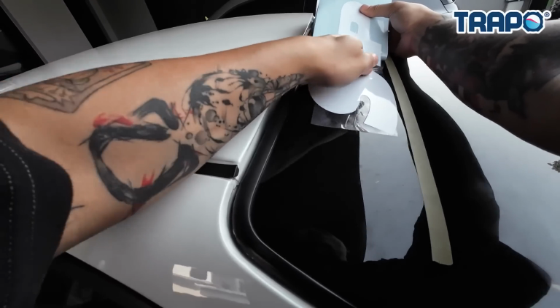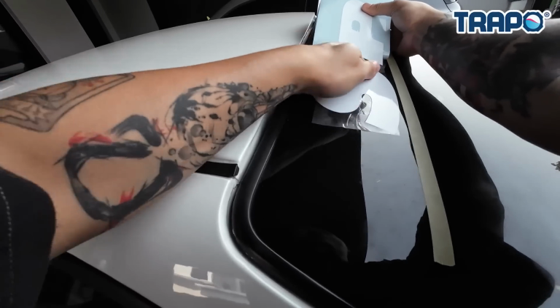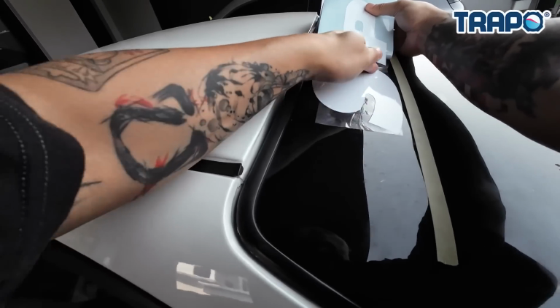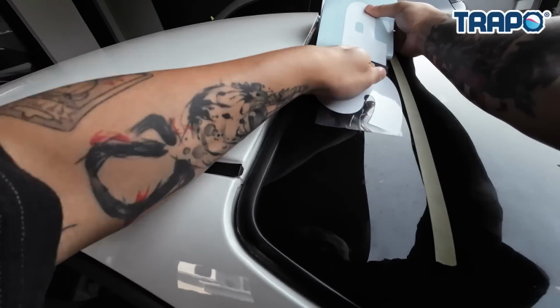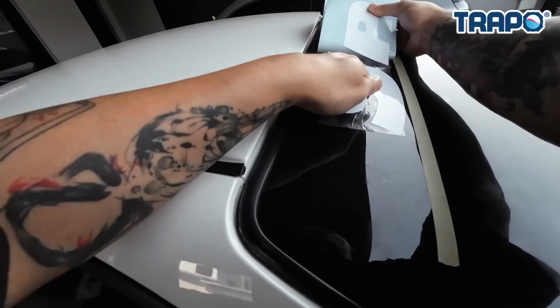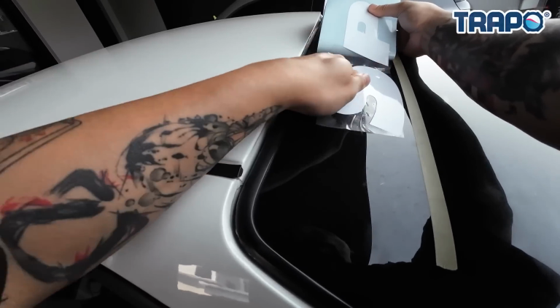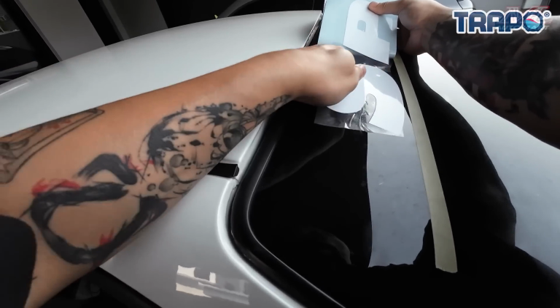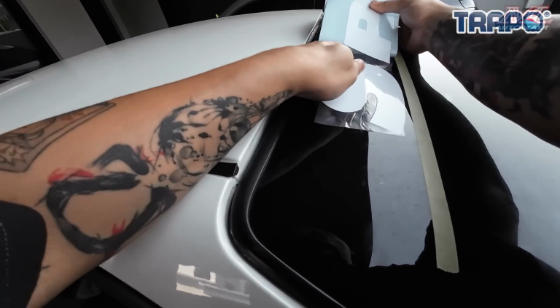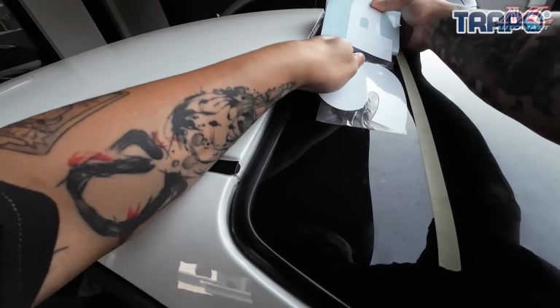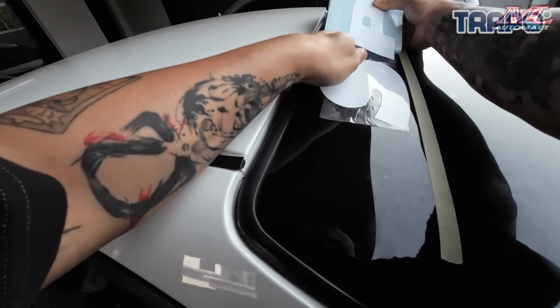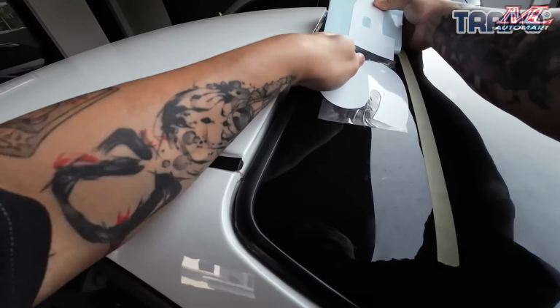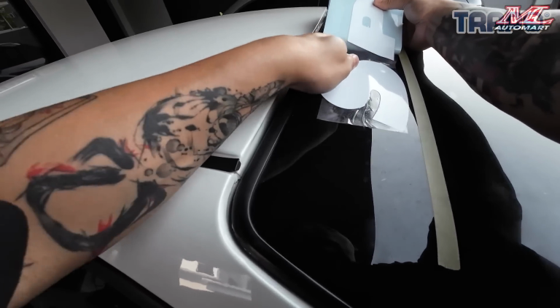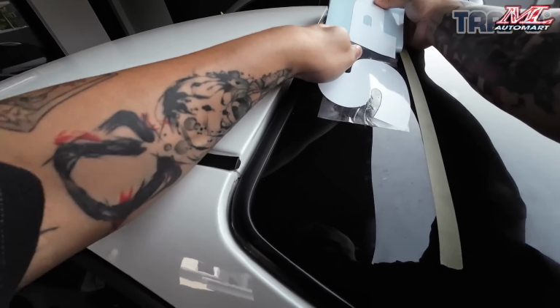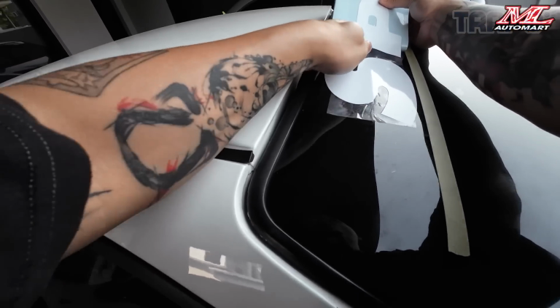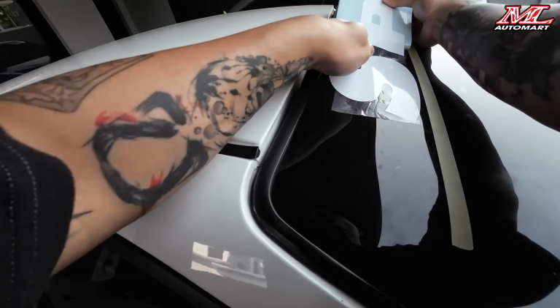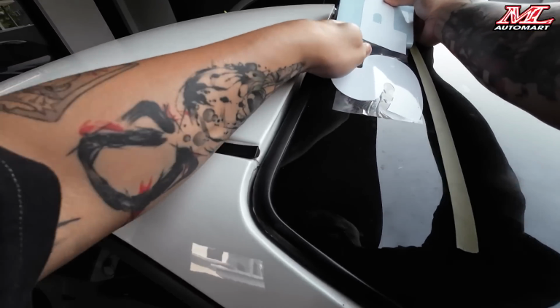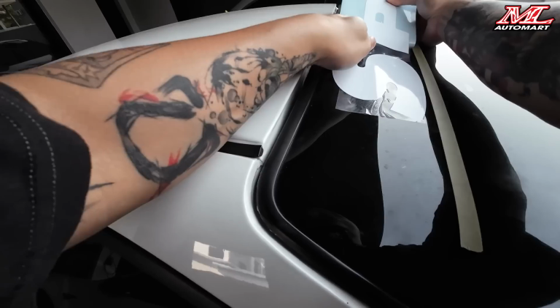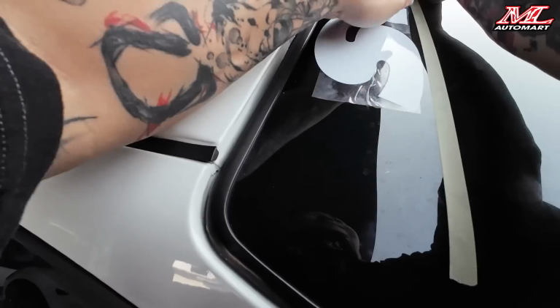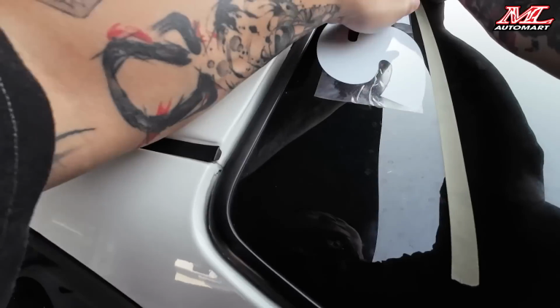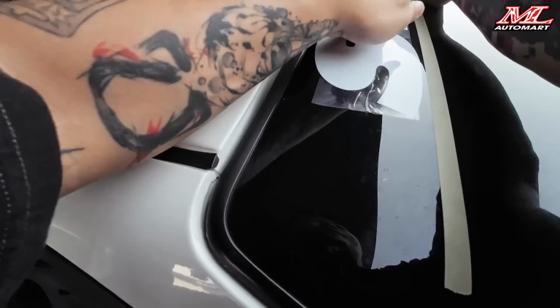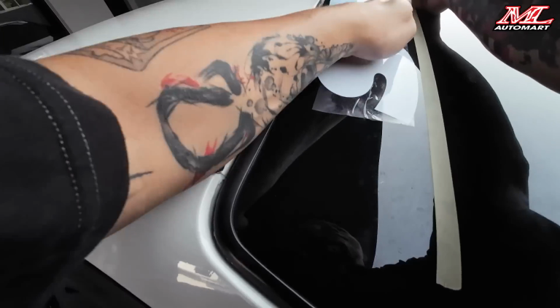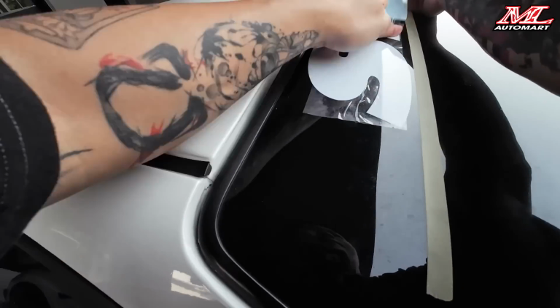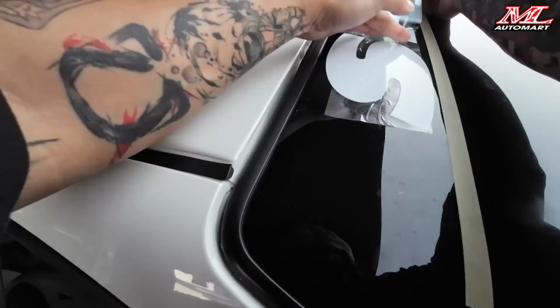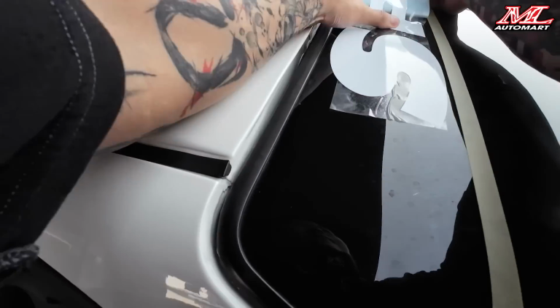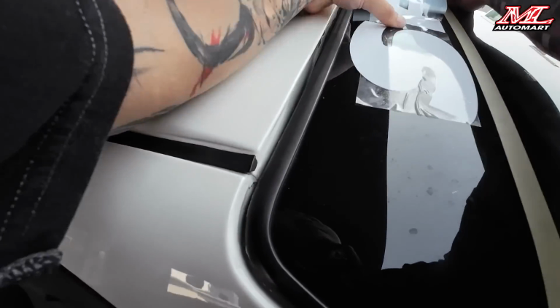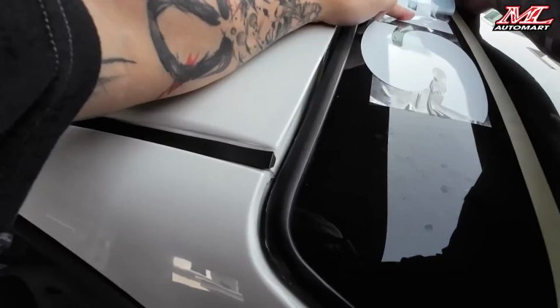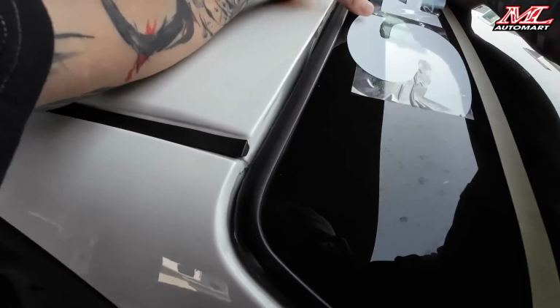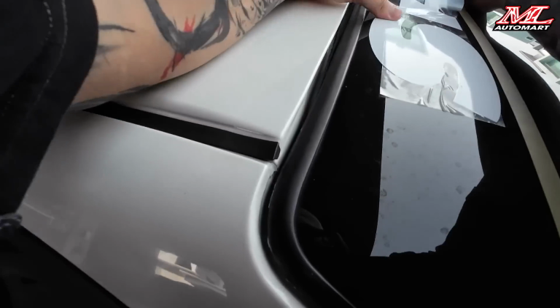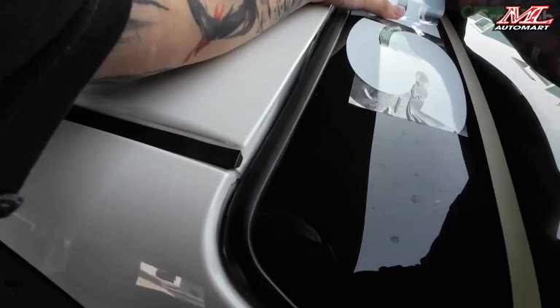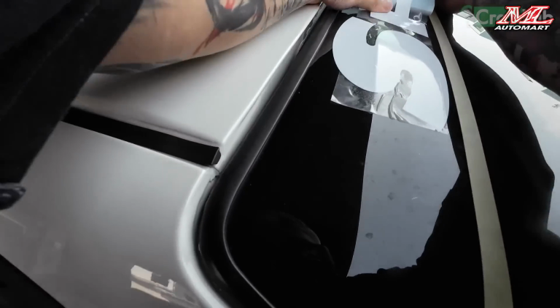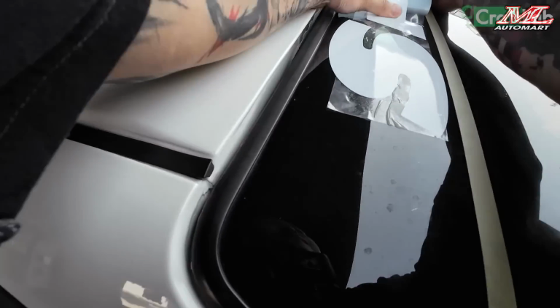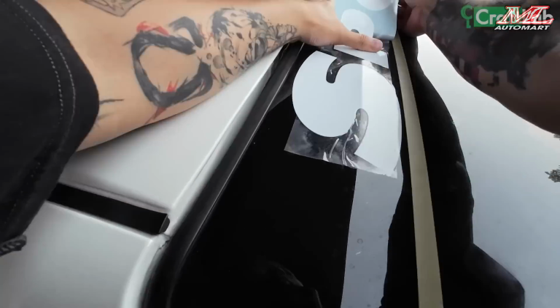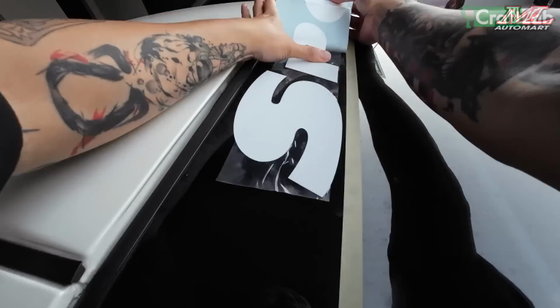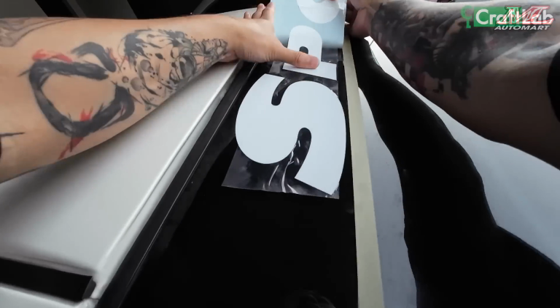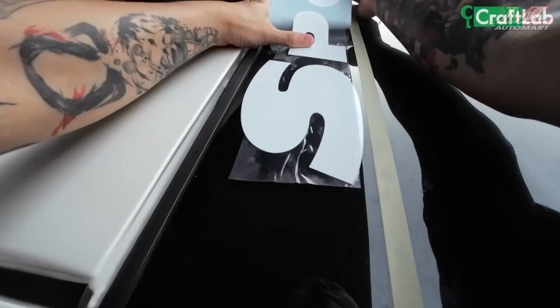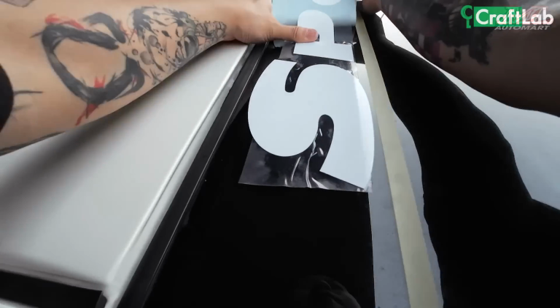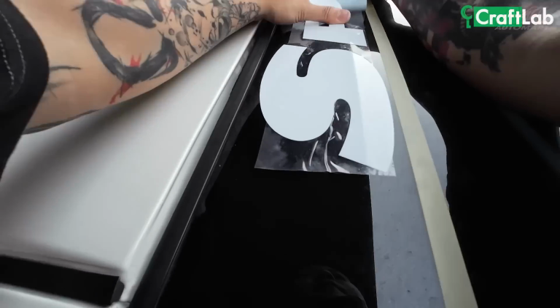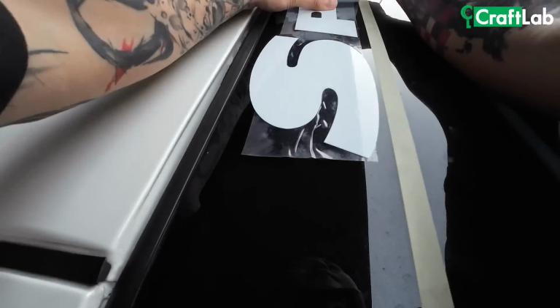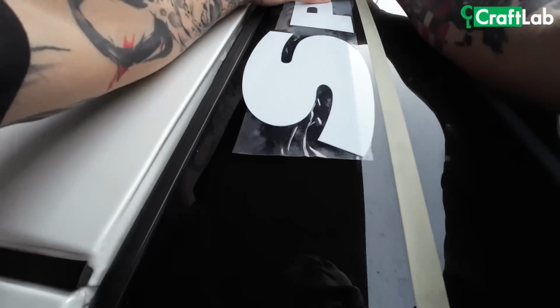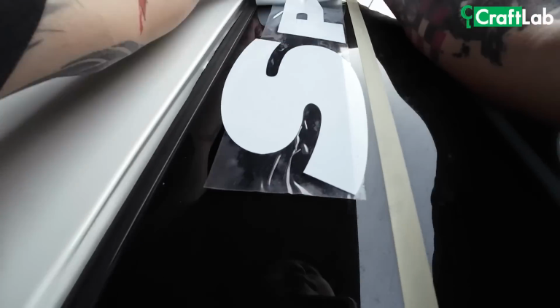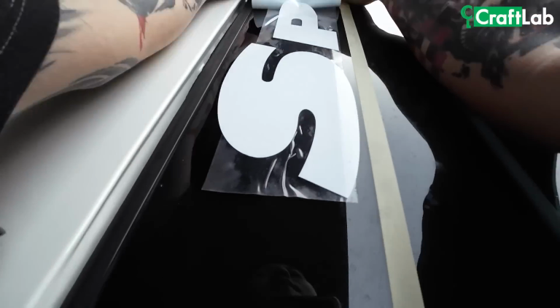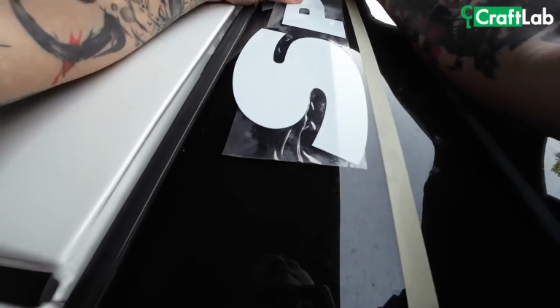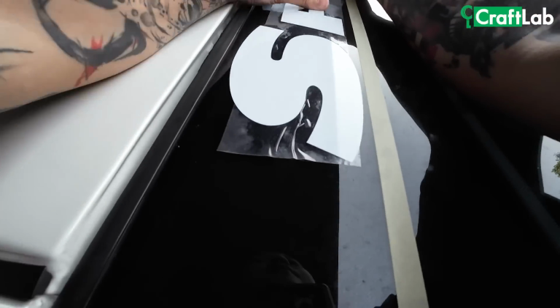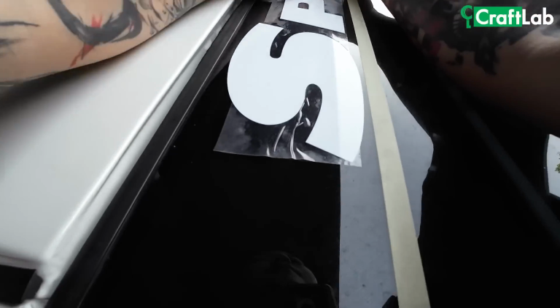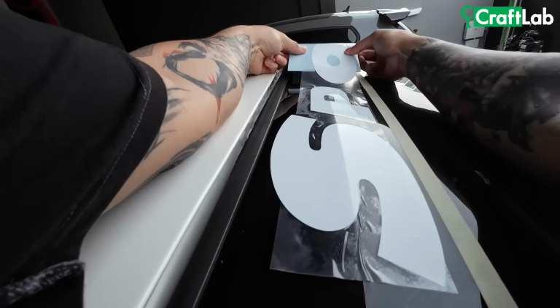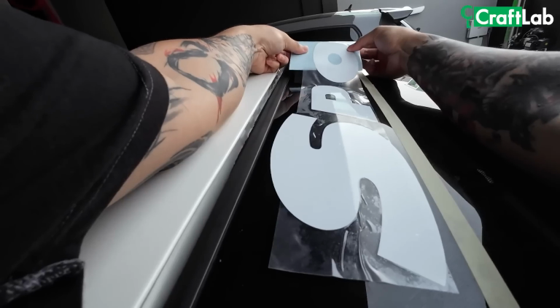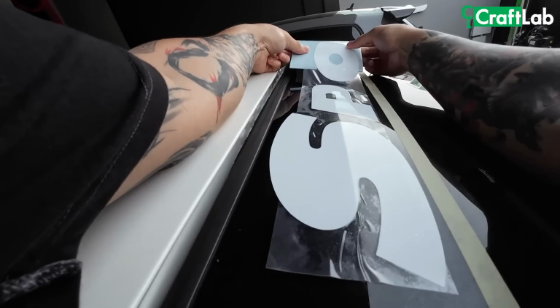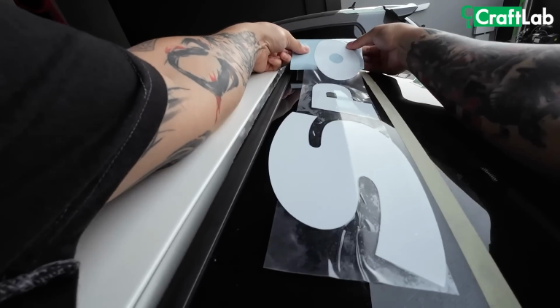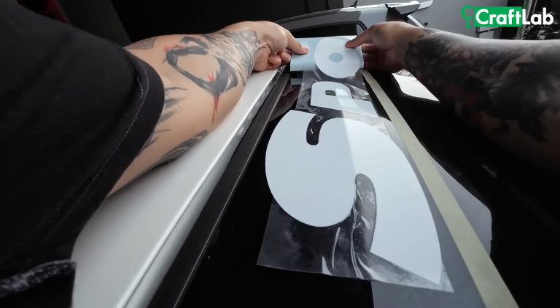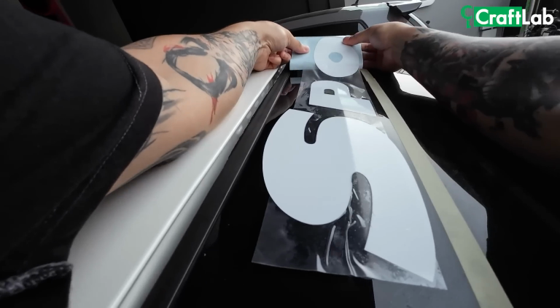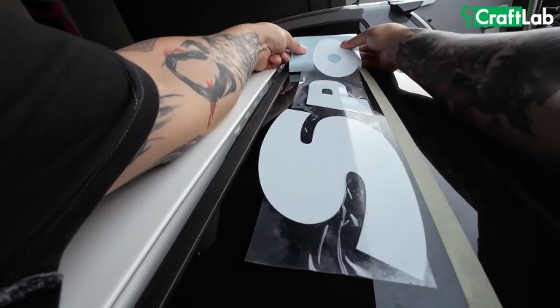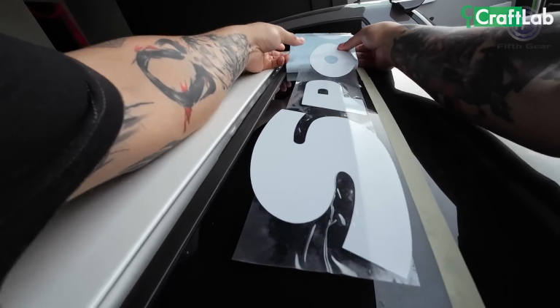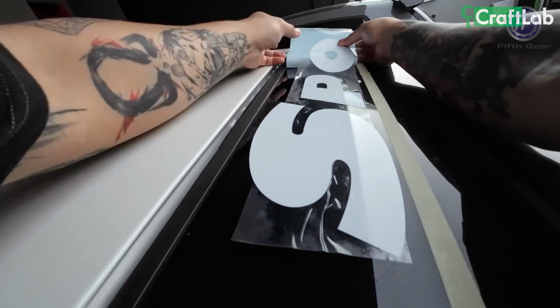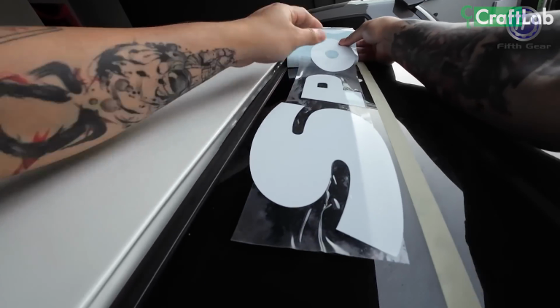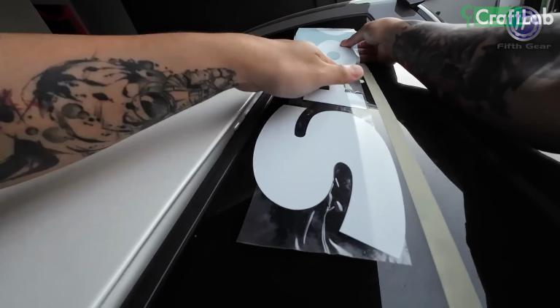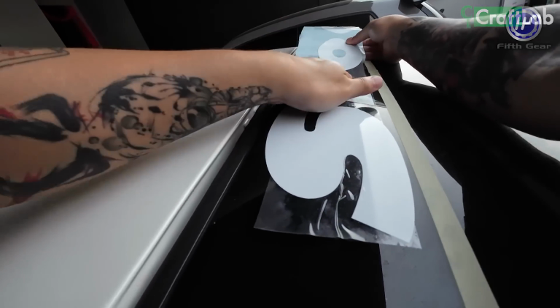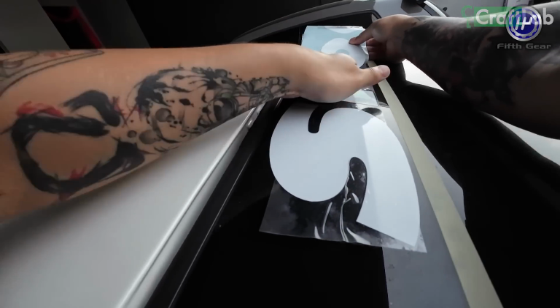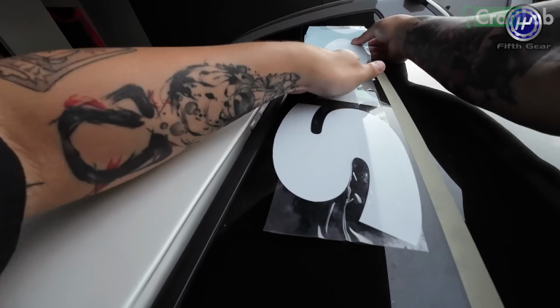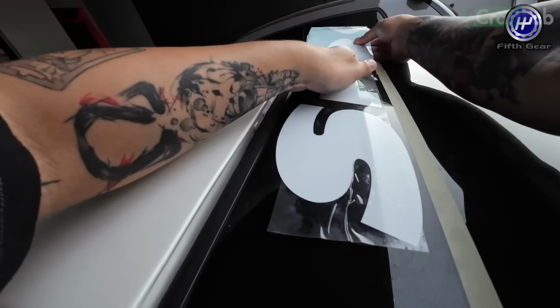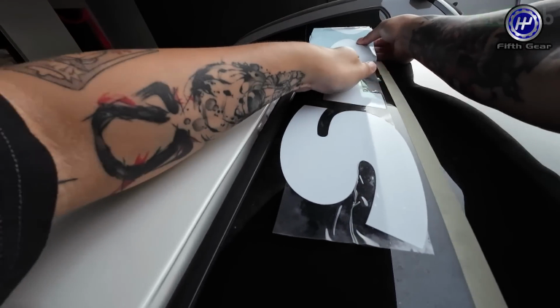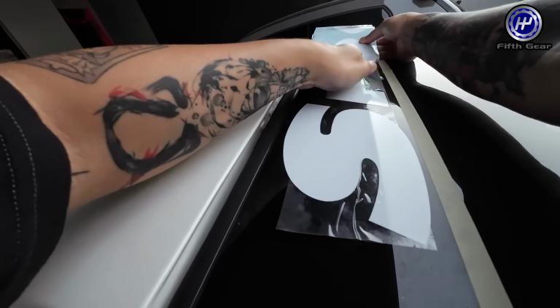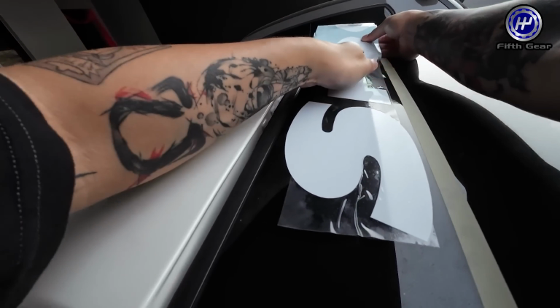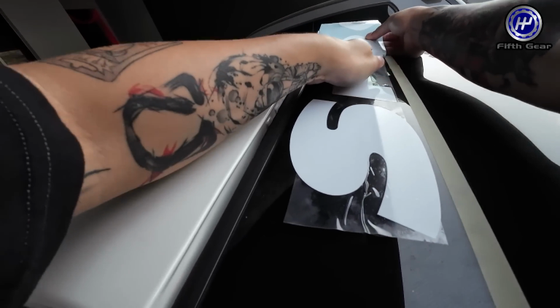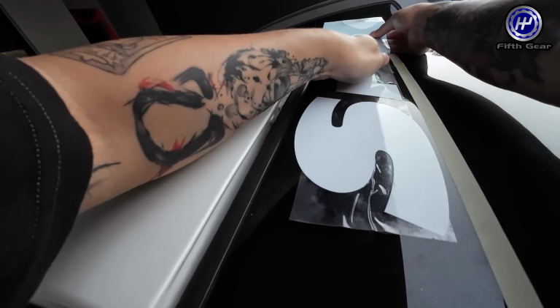Push, keep on push macam ni. We're going to push the 'O' like this.